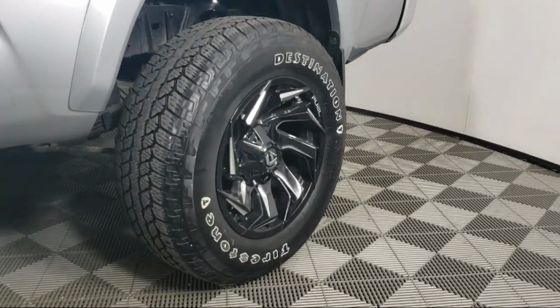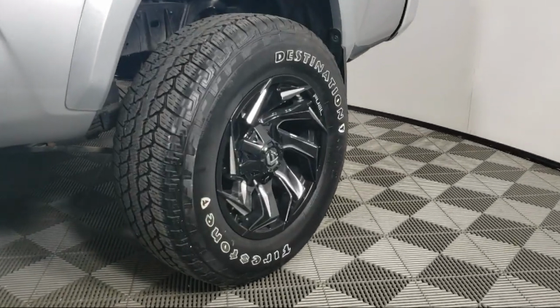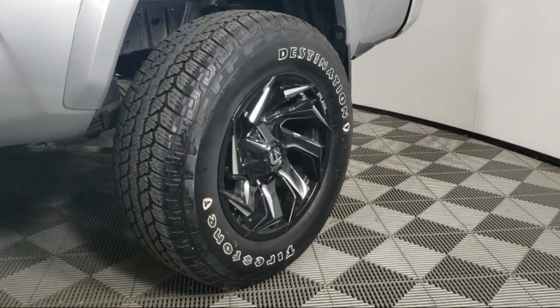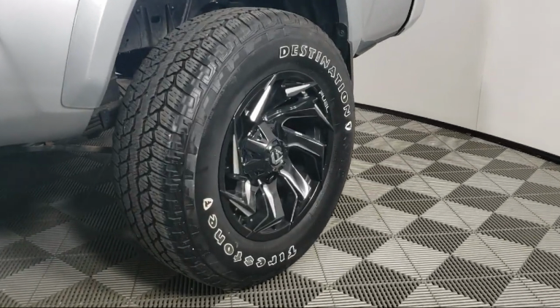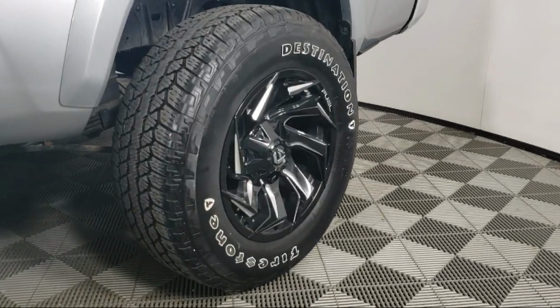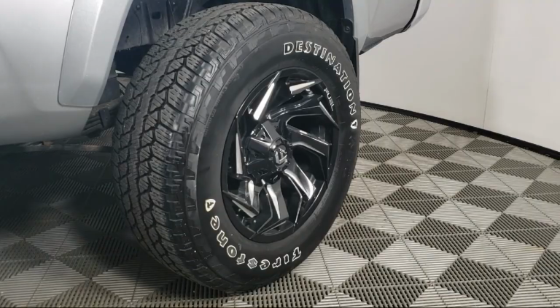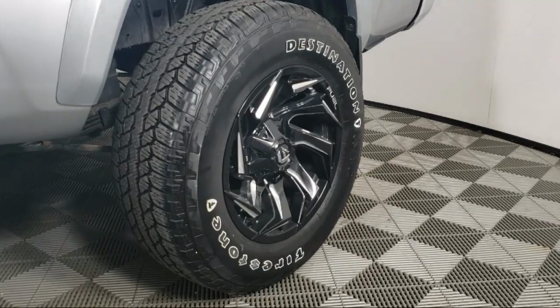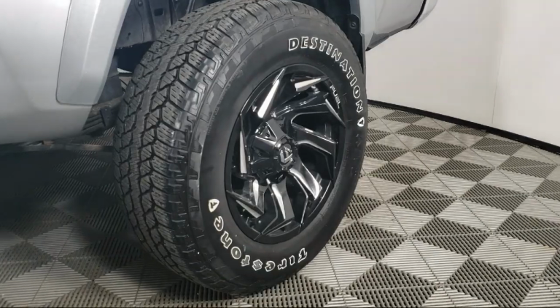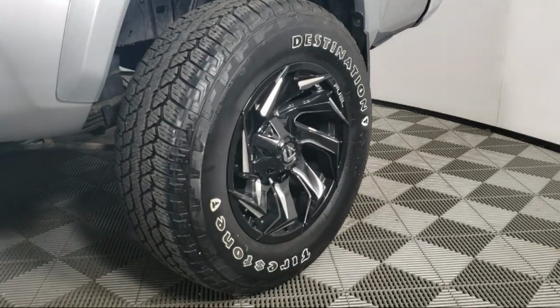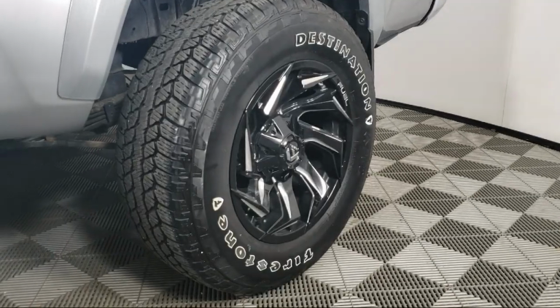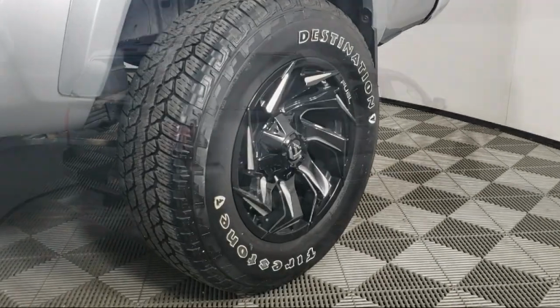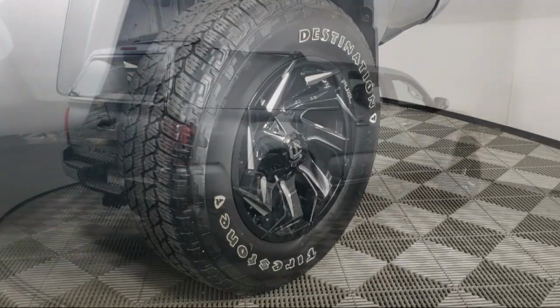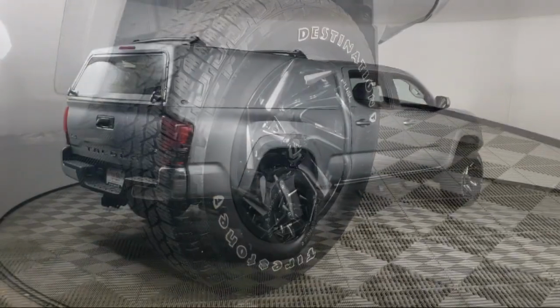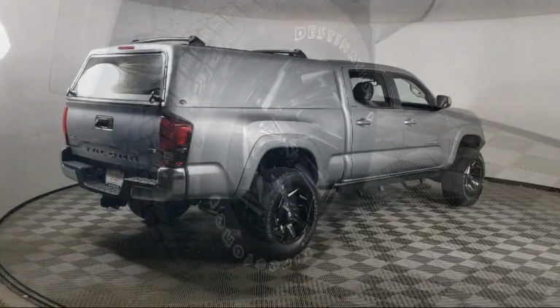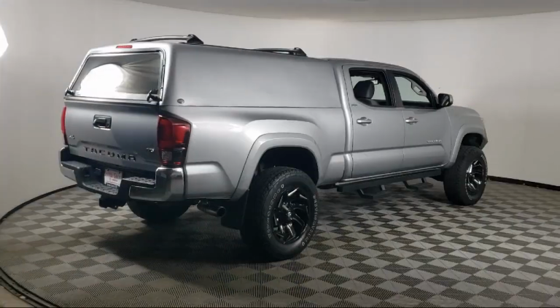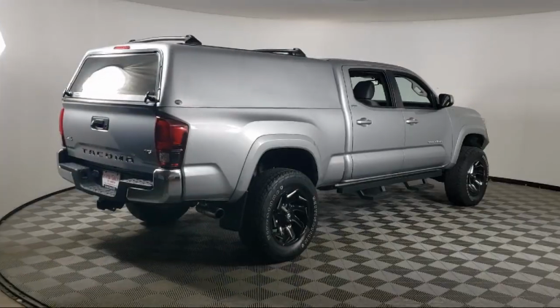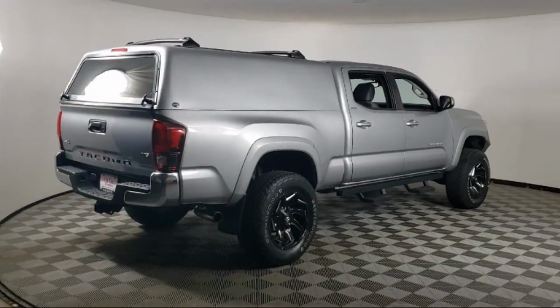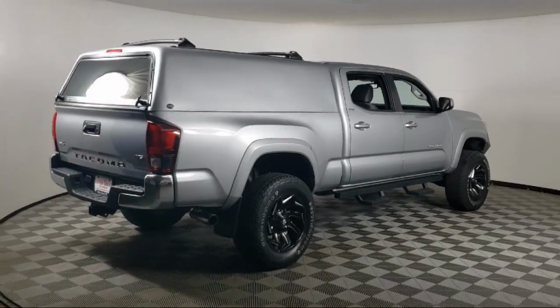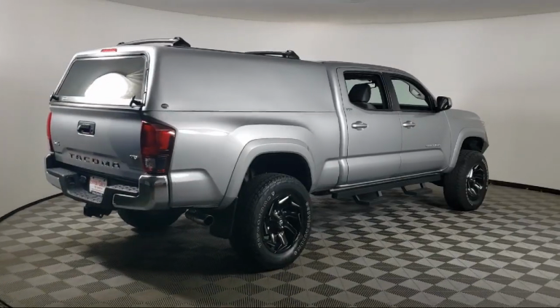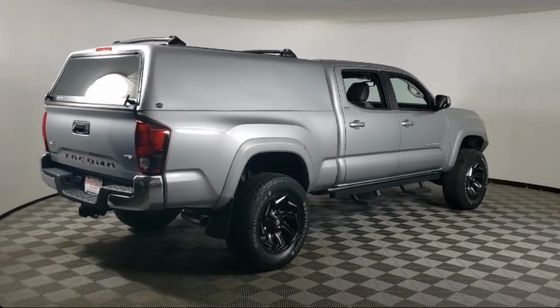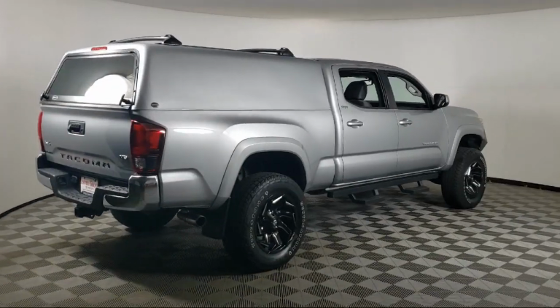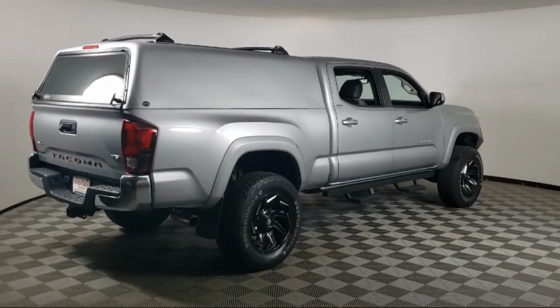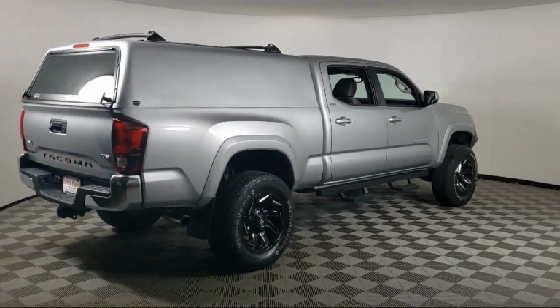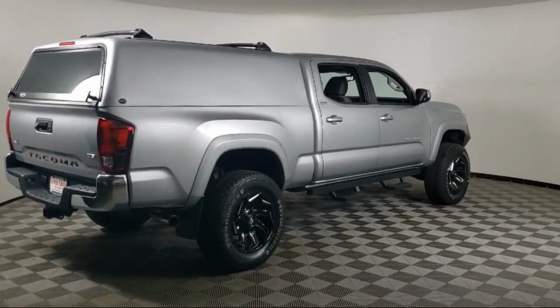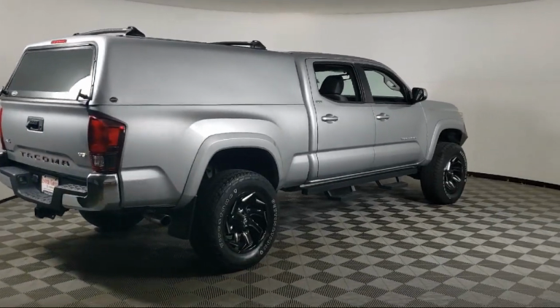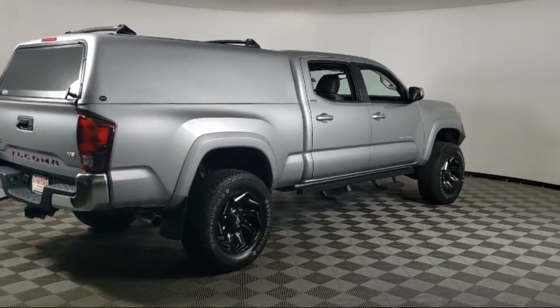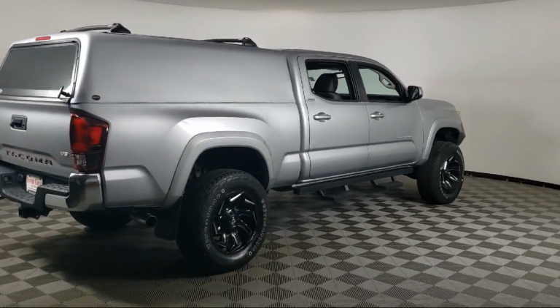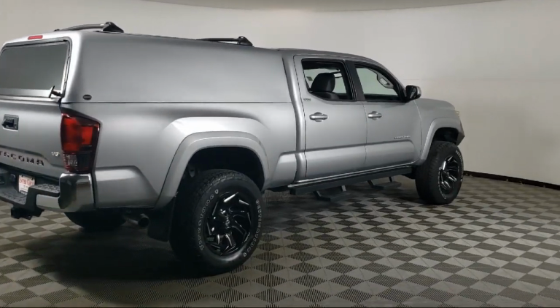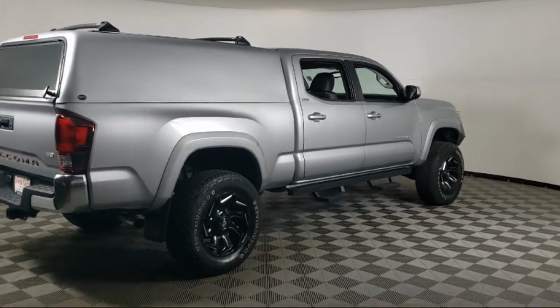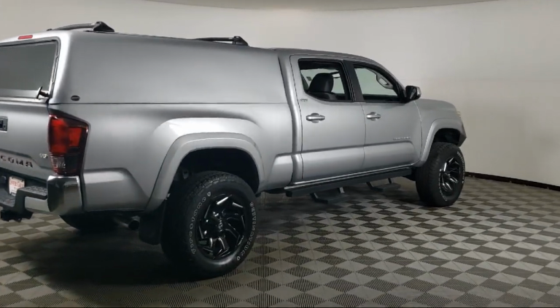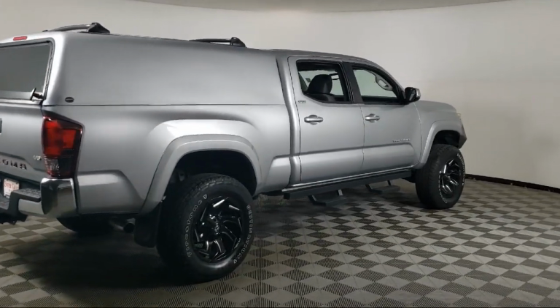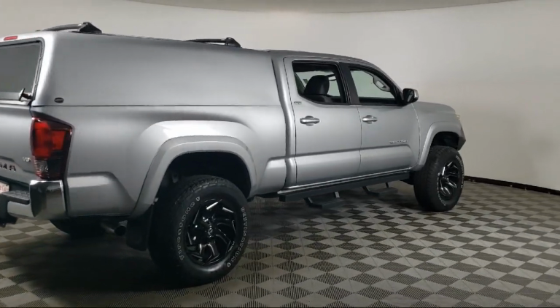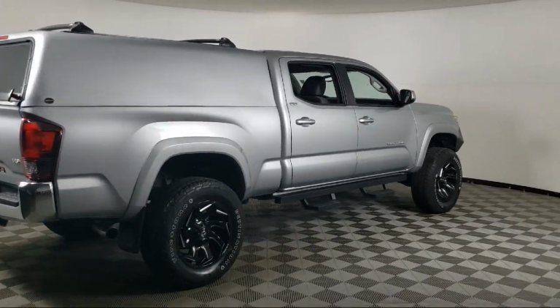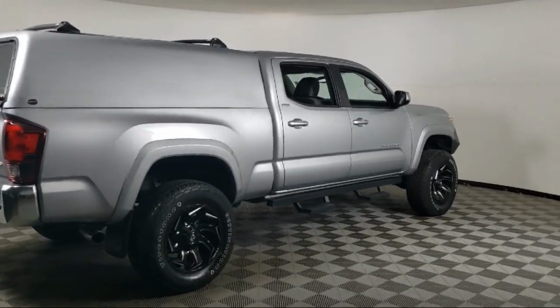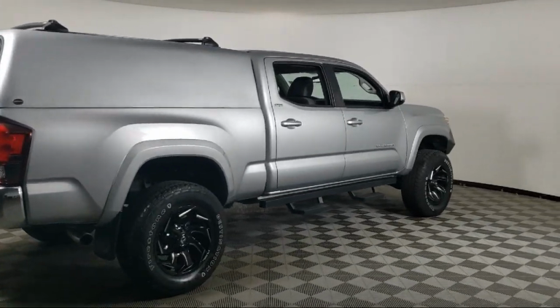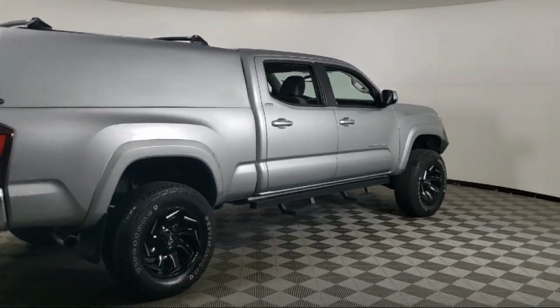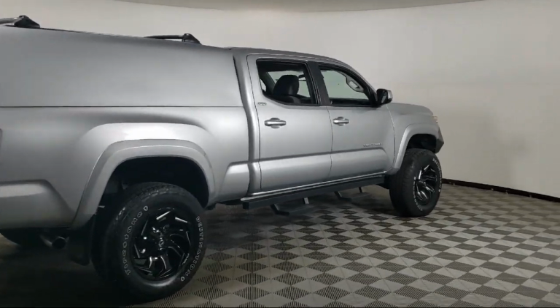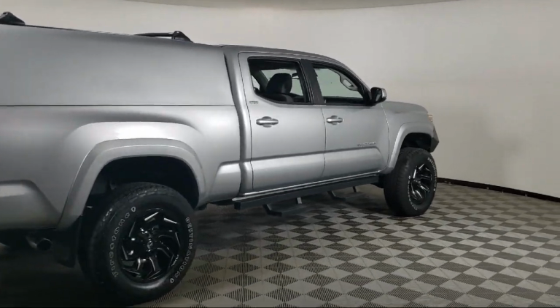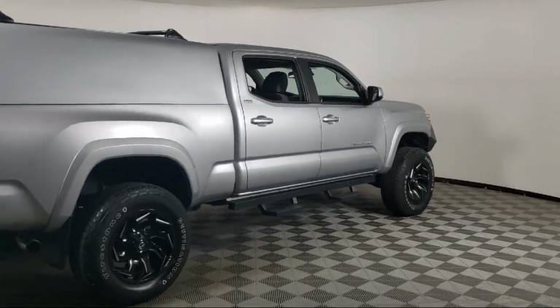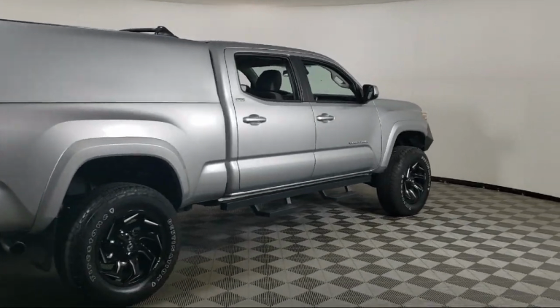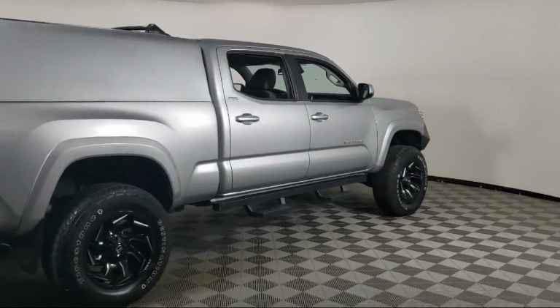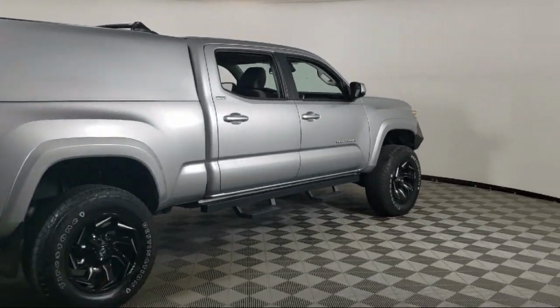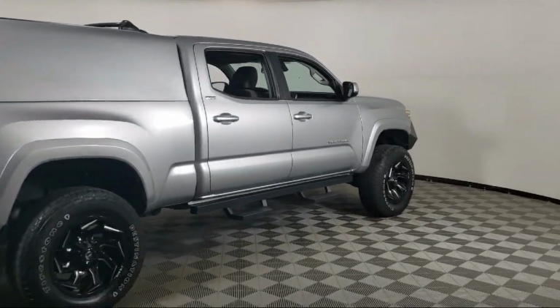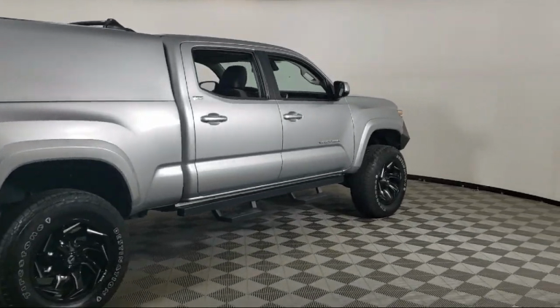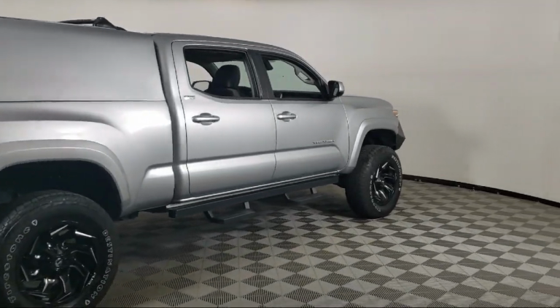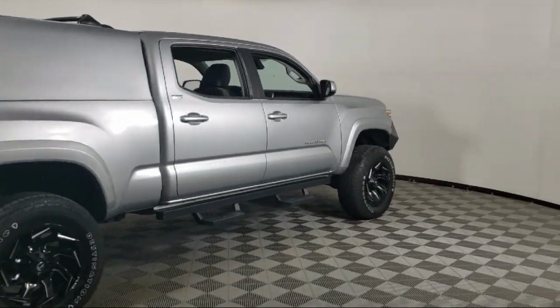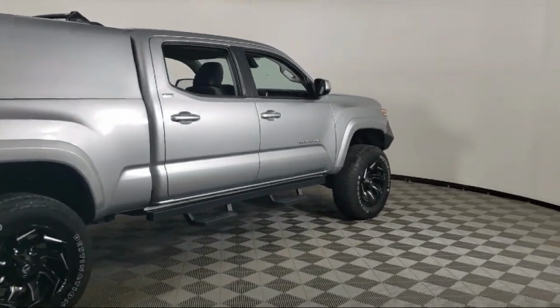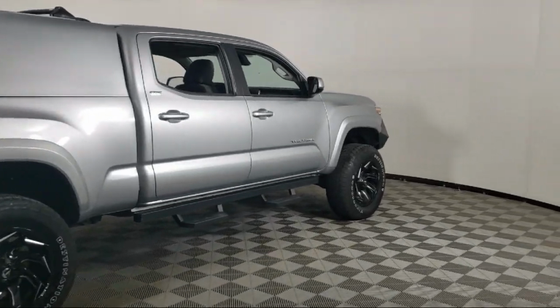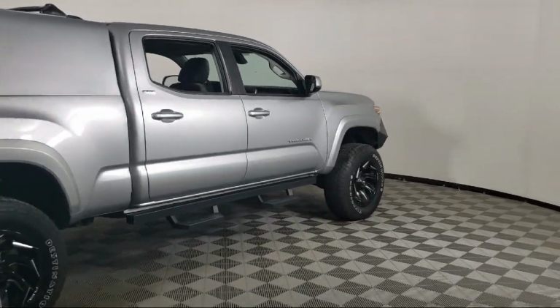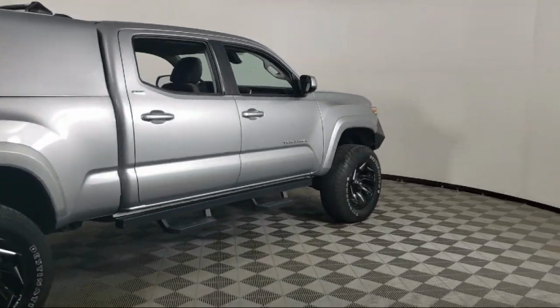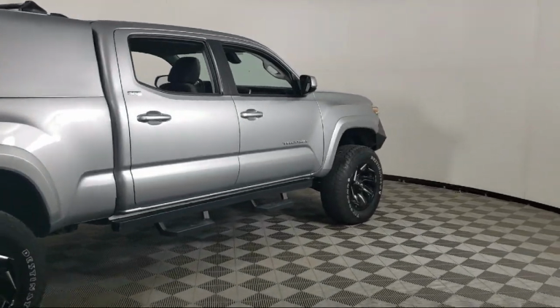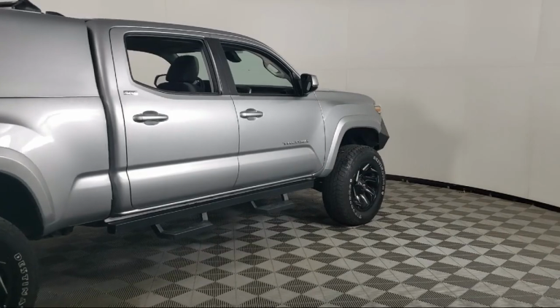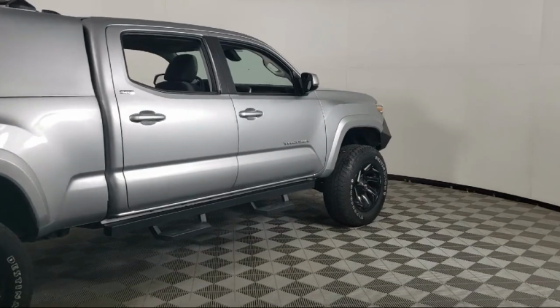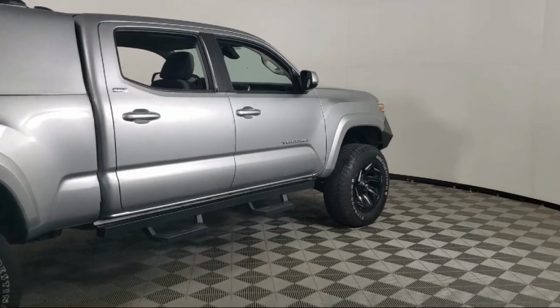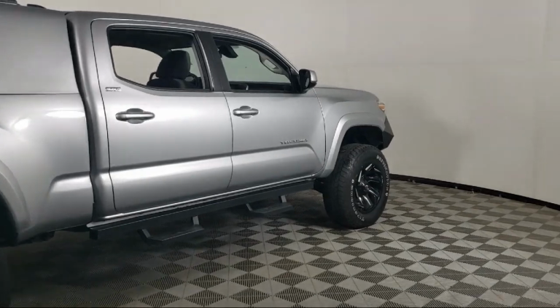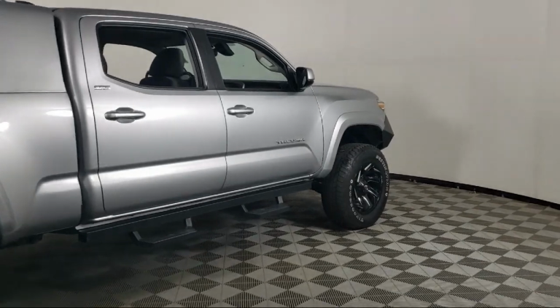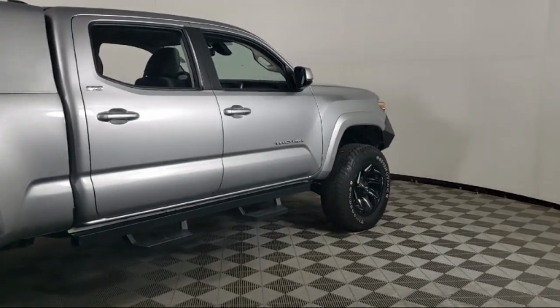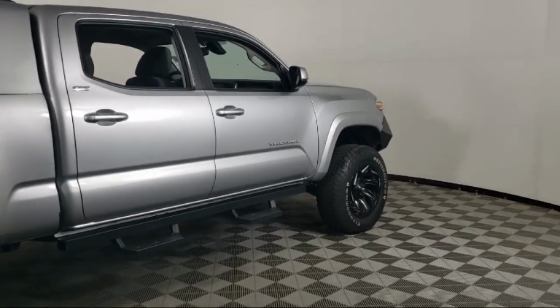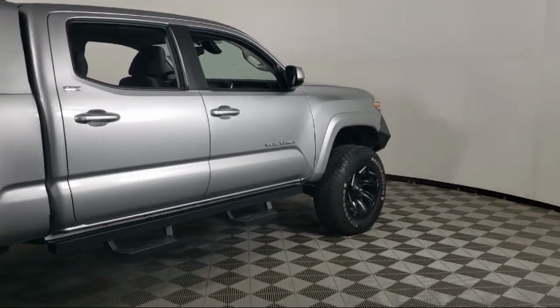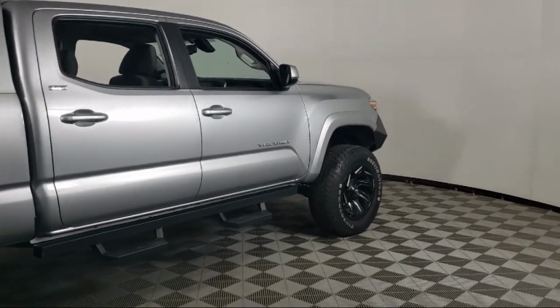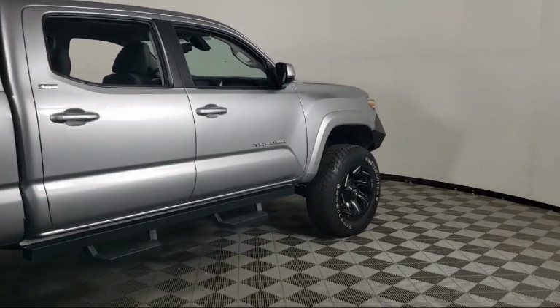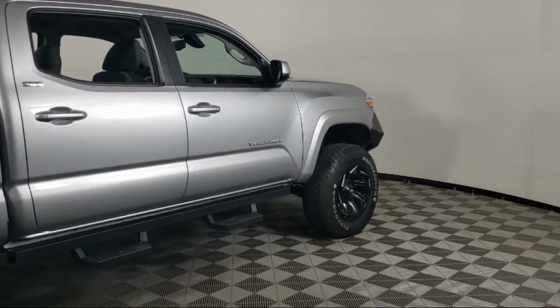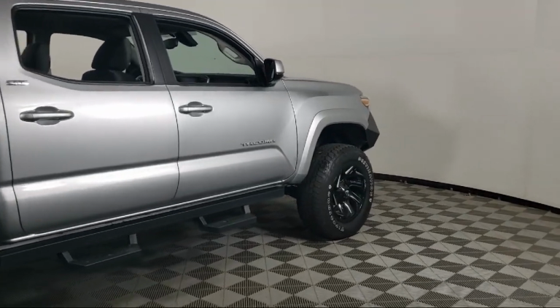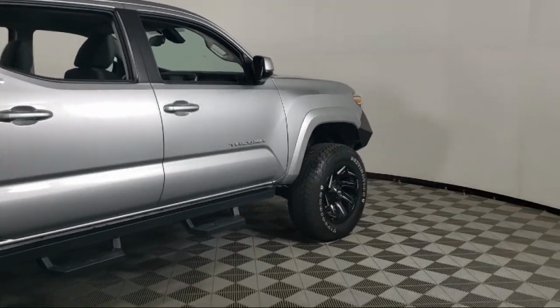Fog lights, power door locks, daytime running lights, and has less than 55,000 miles on the odometer.